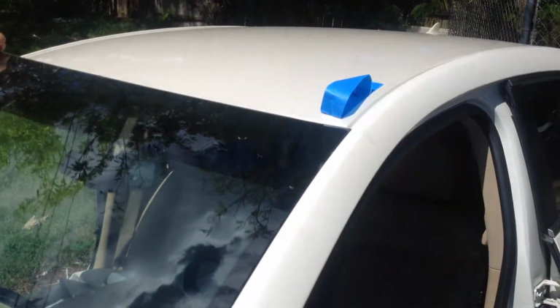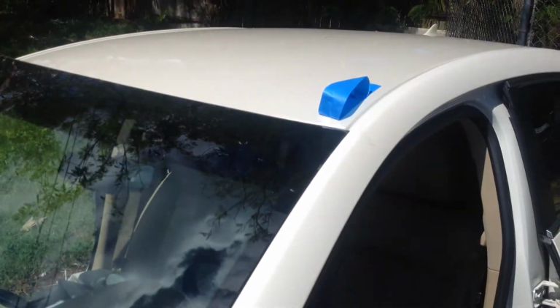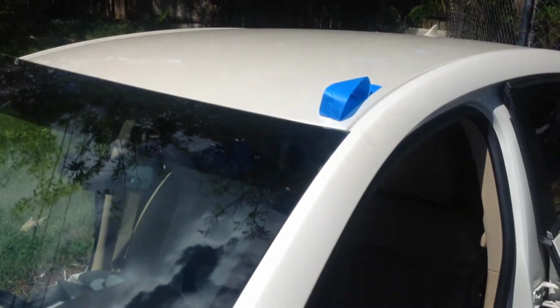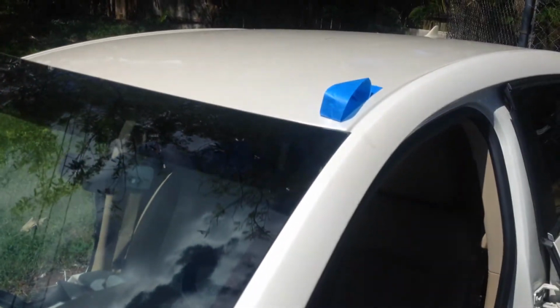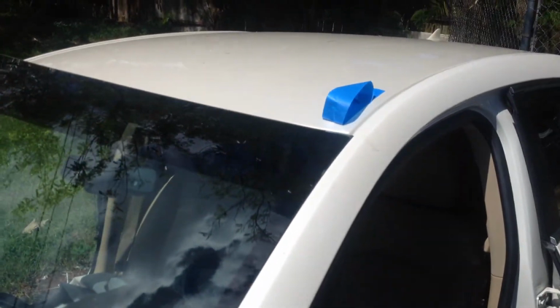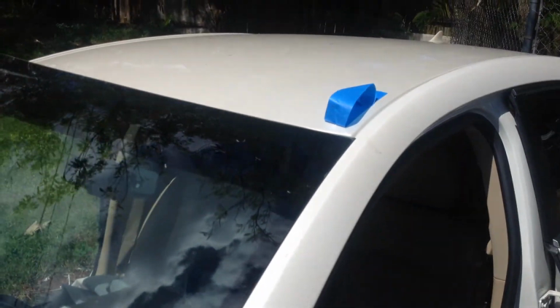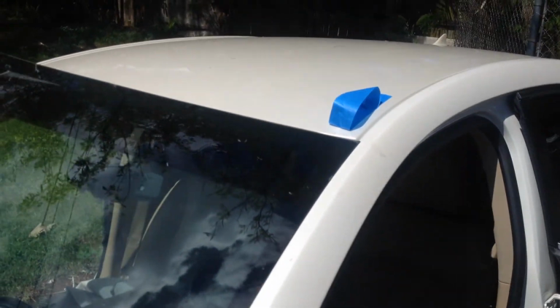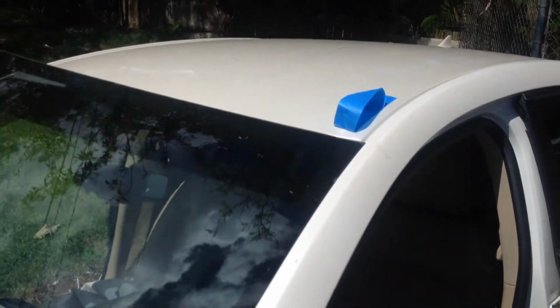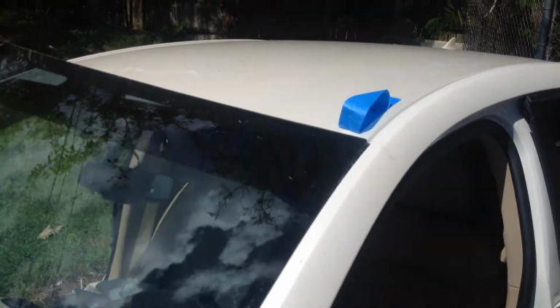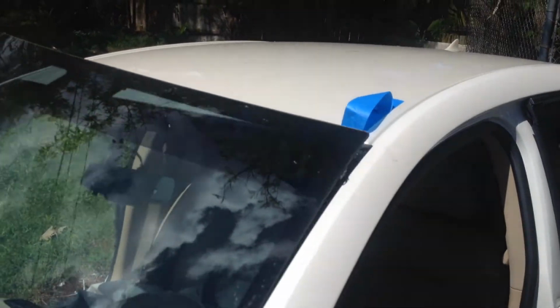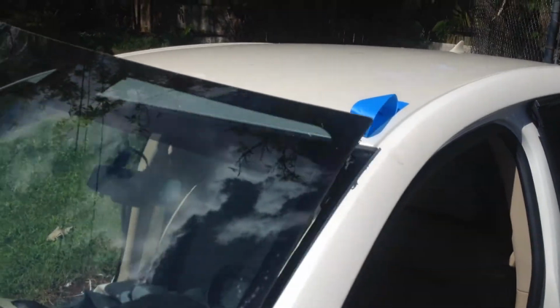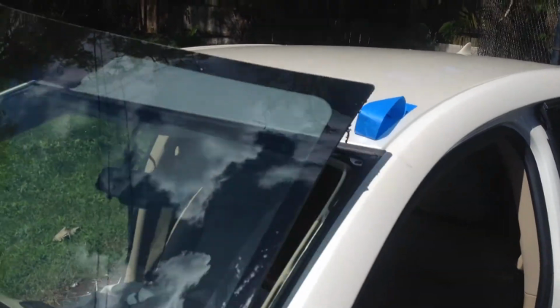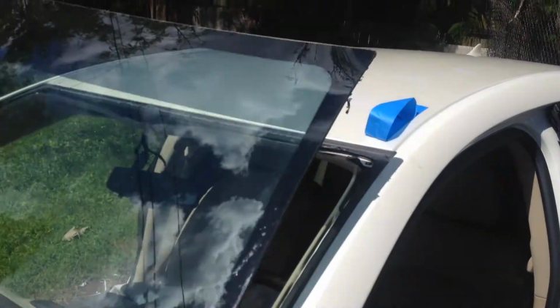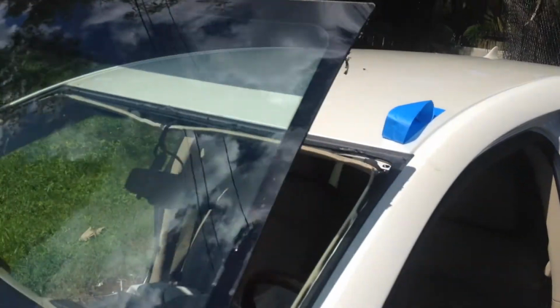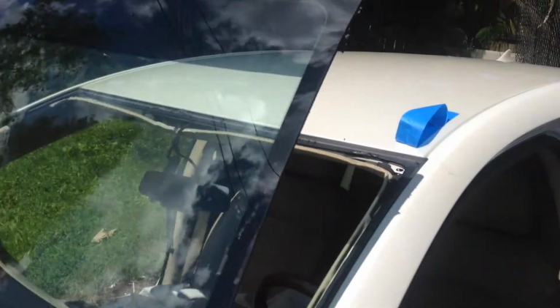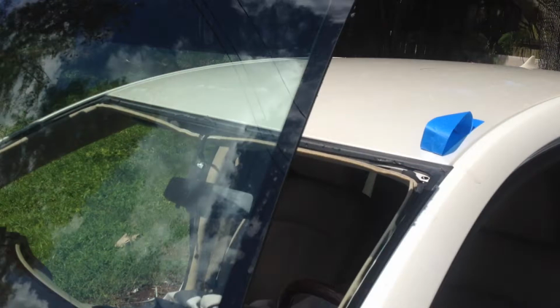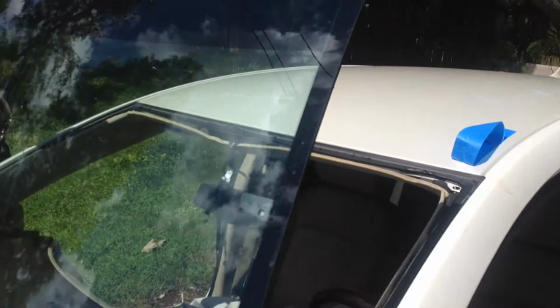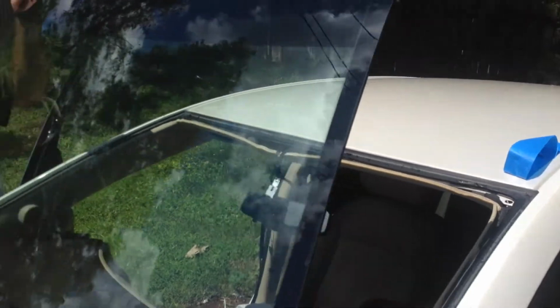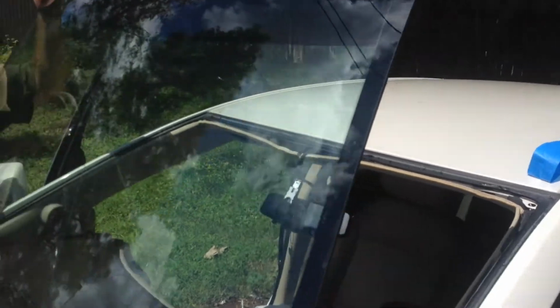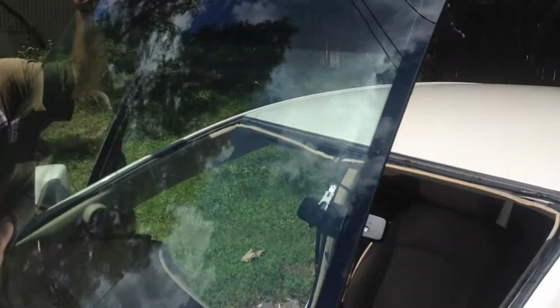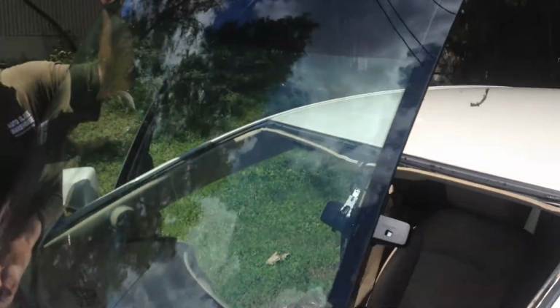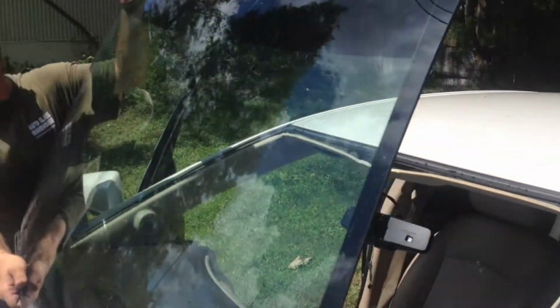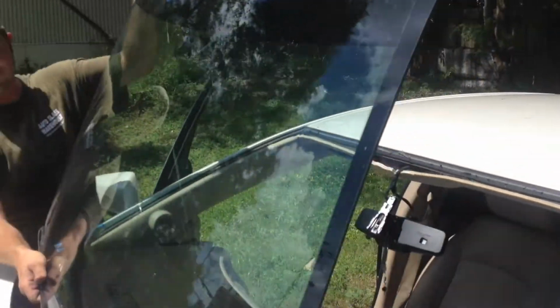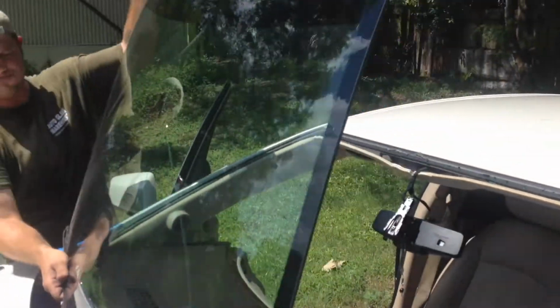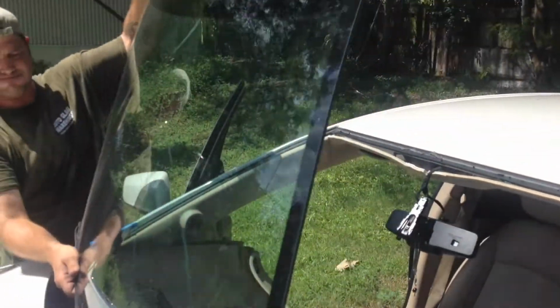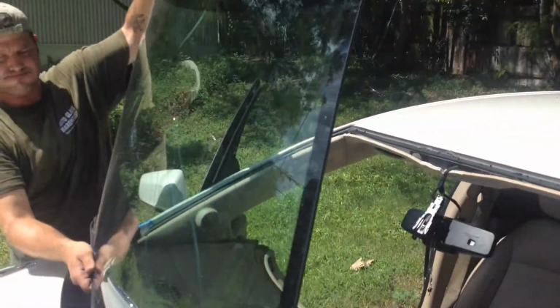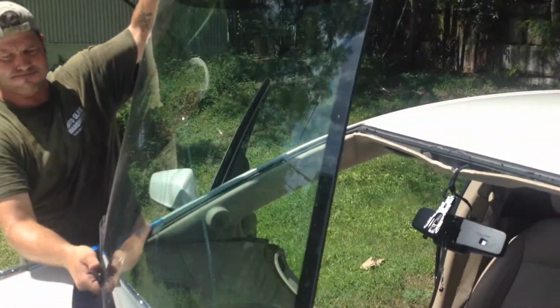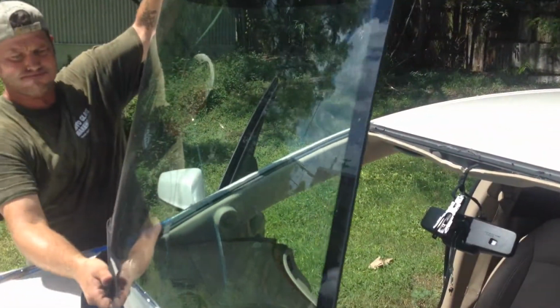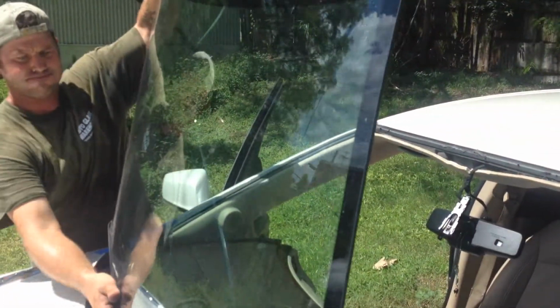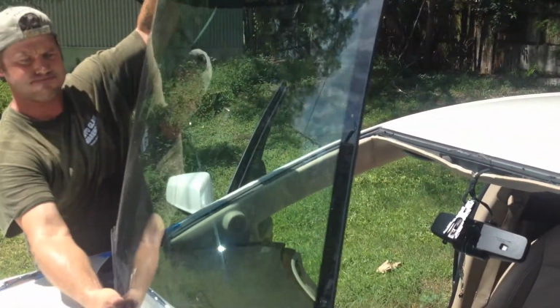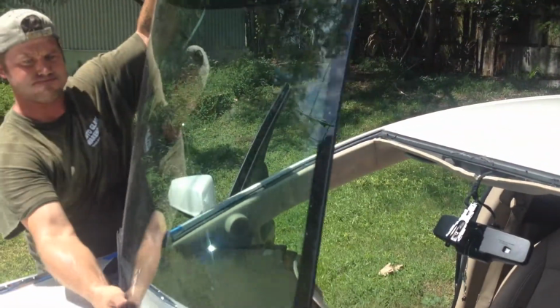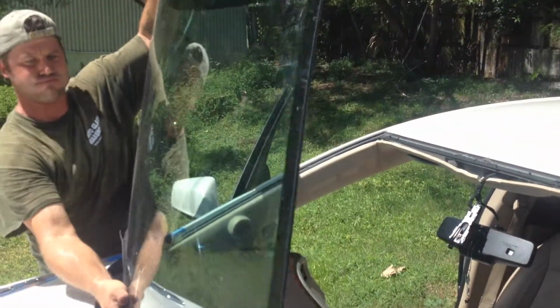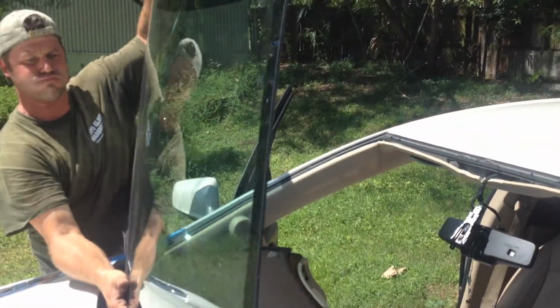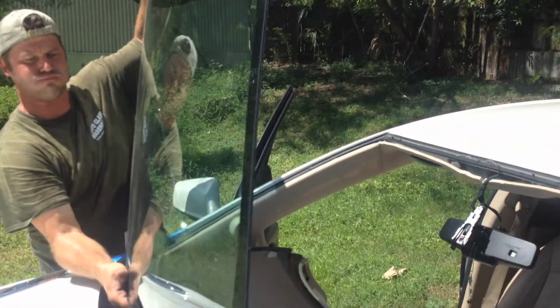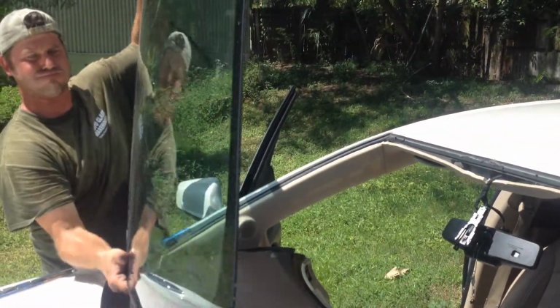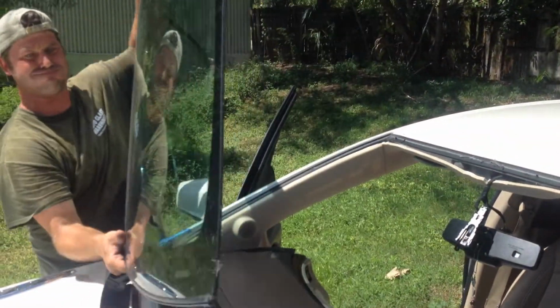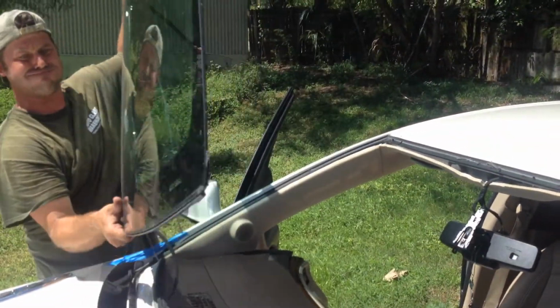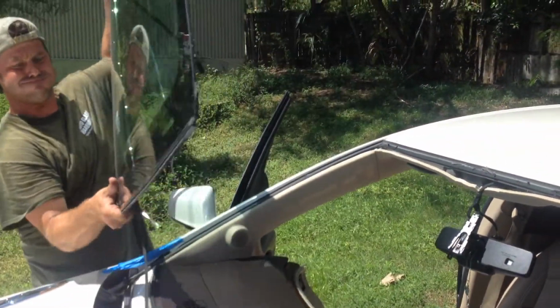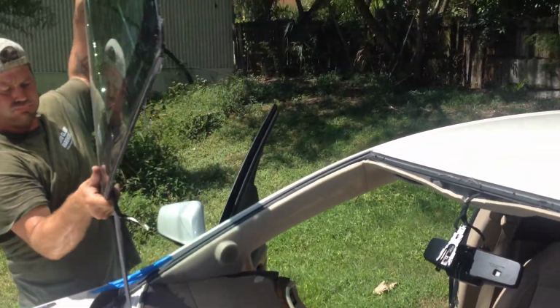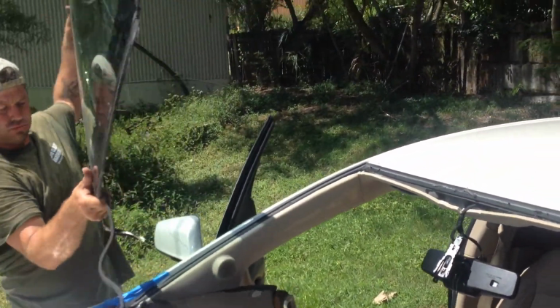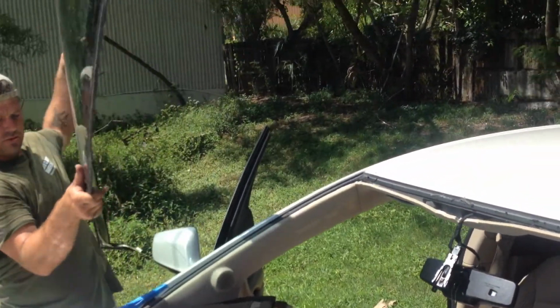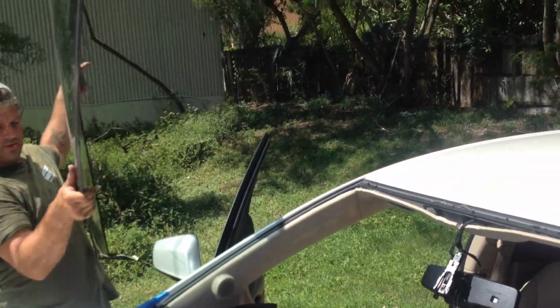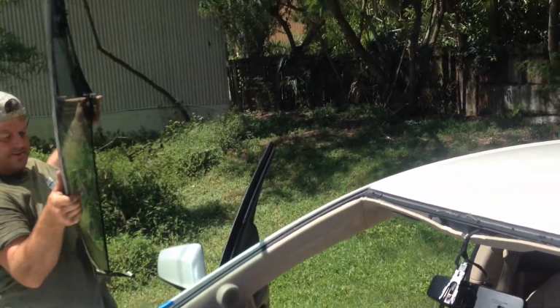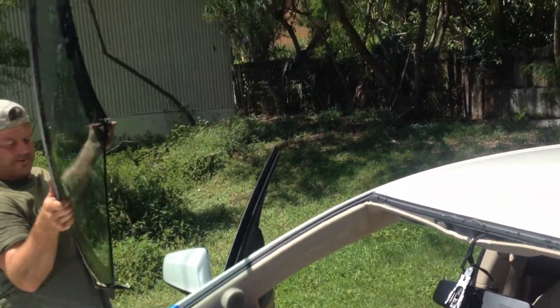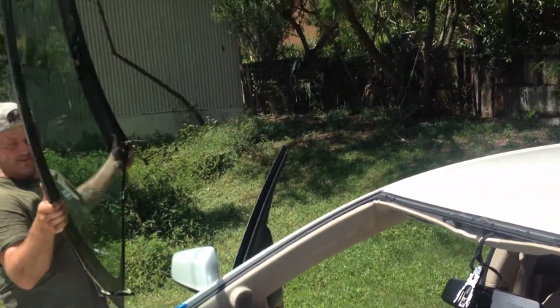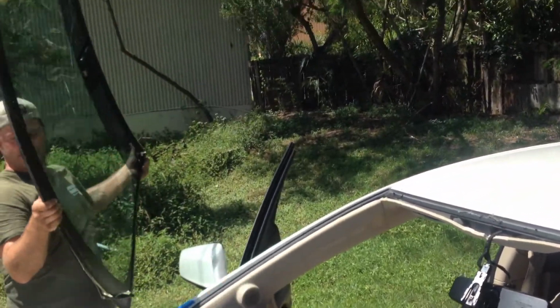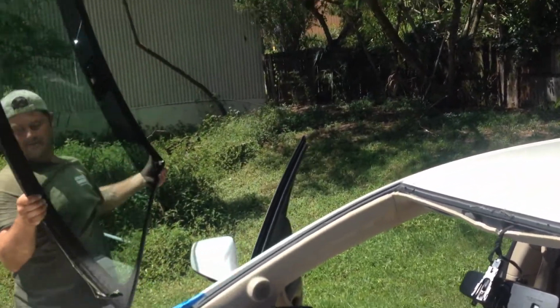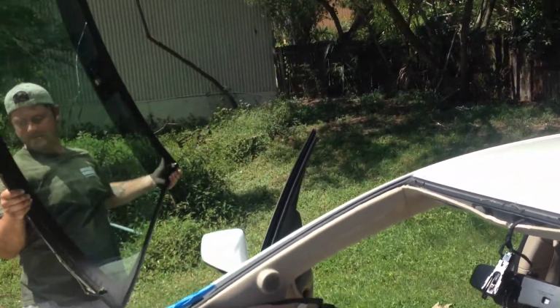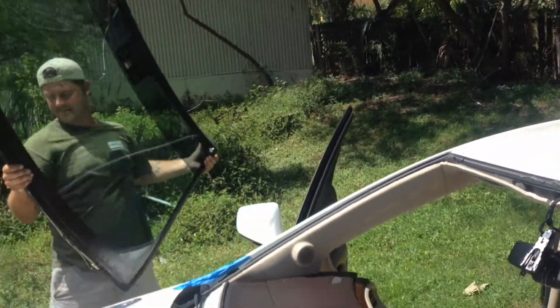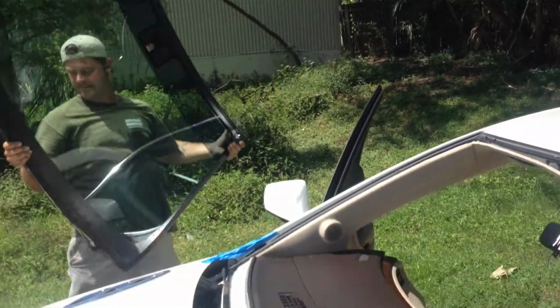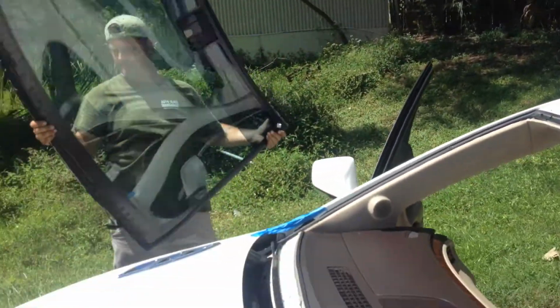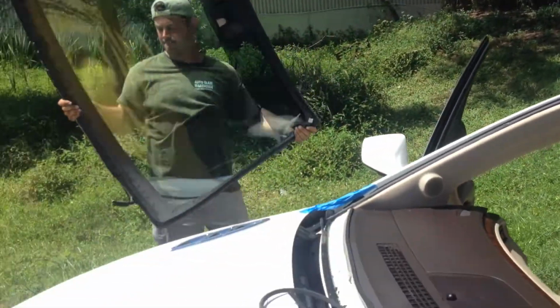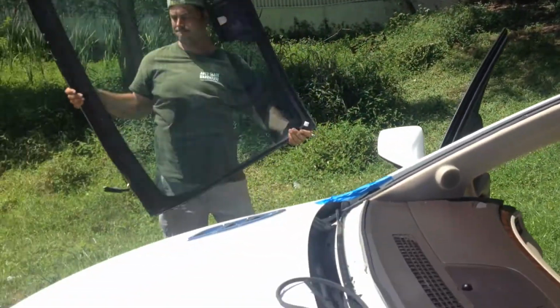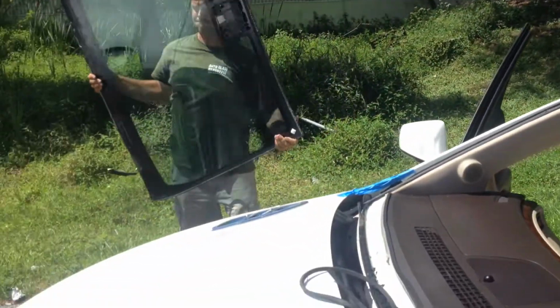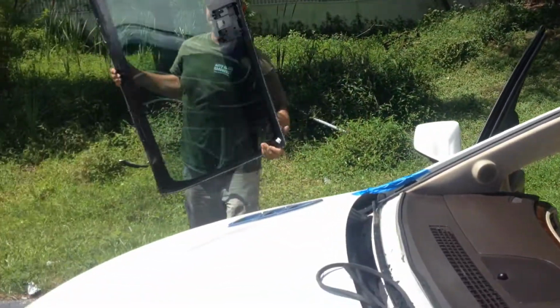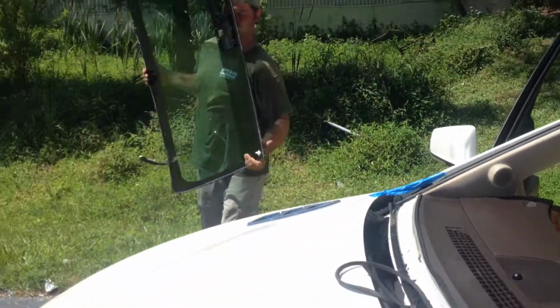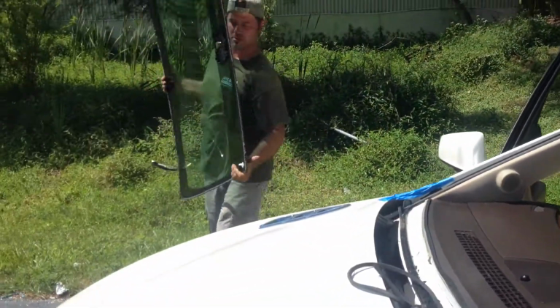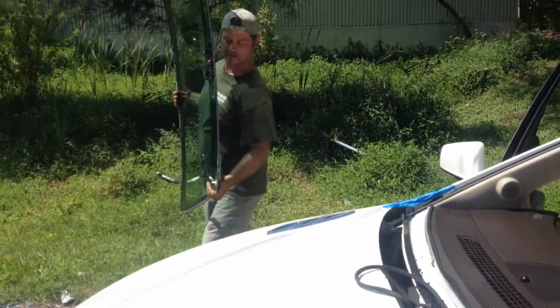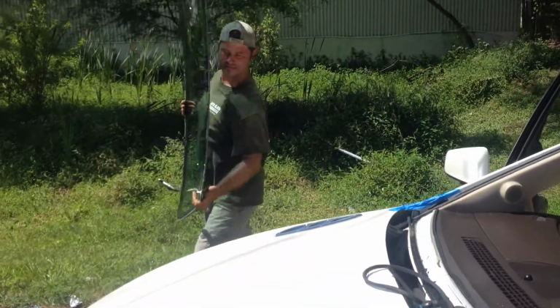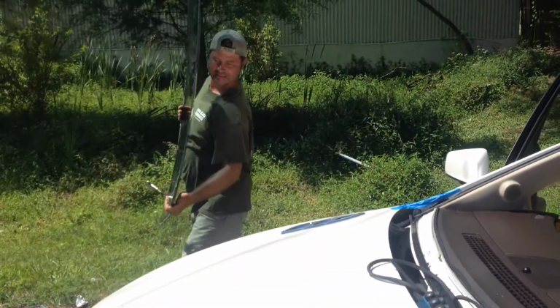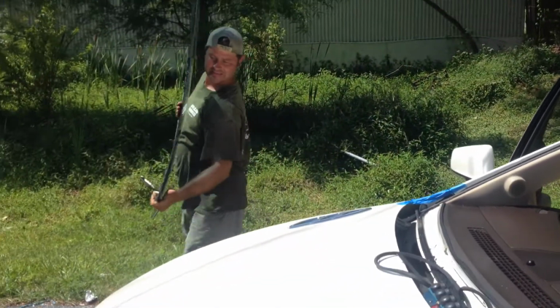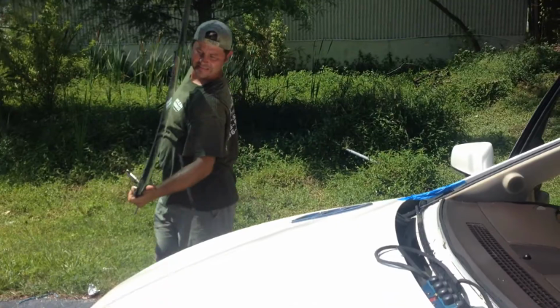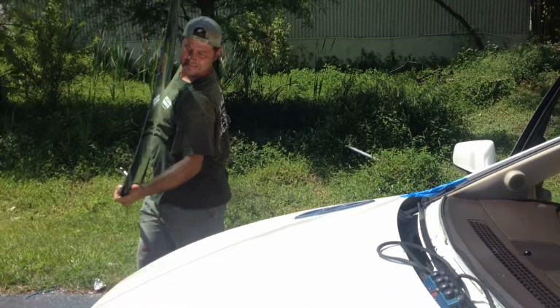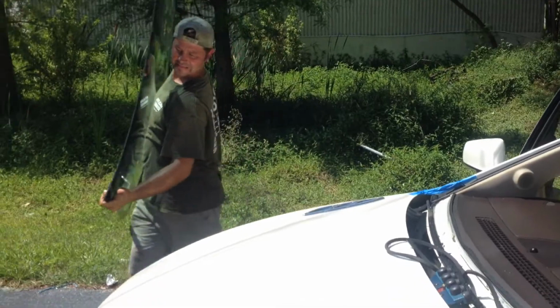Hot glass — it's hot glass. You just roll it out and you're free. We'll be back for part two.